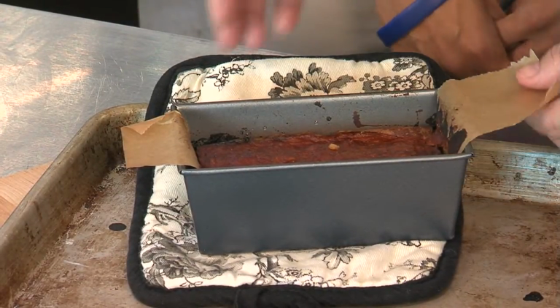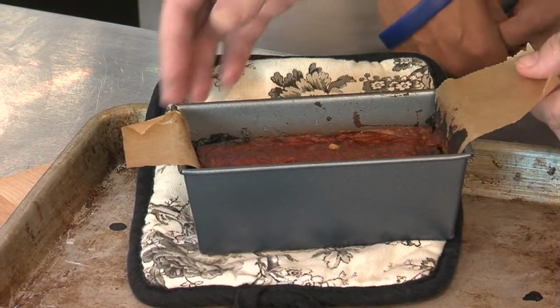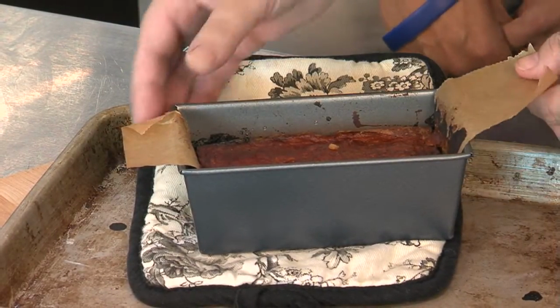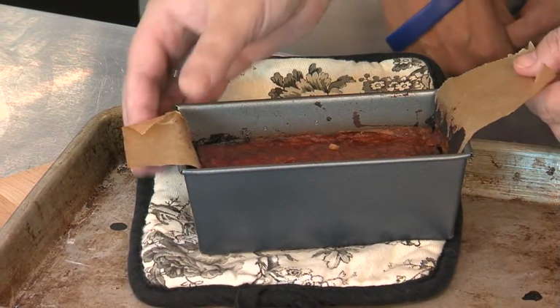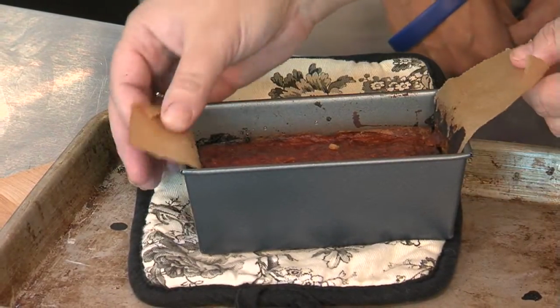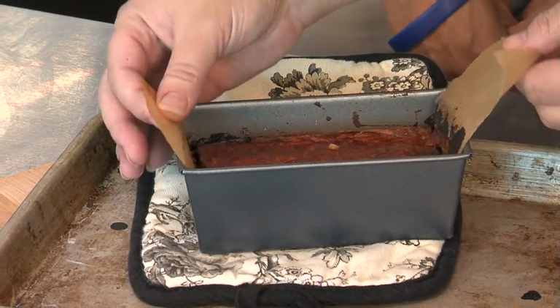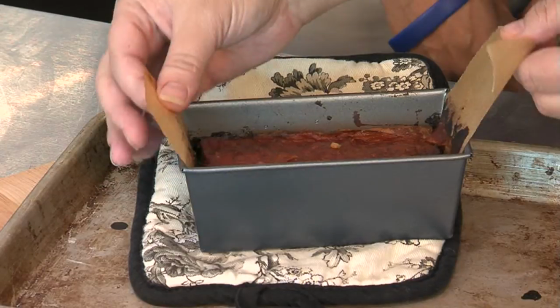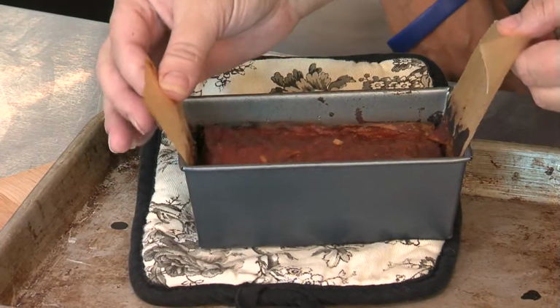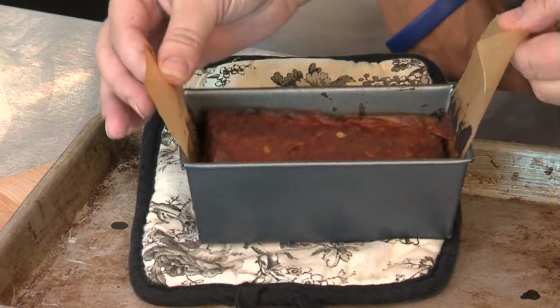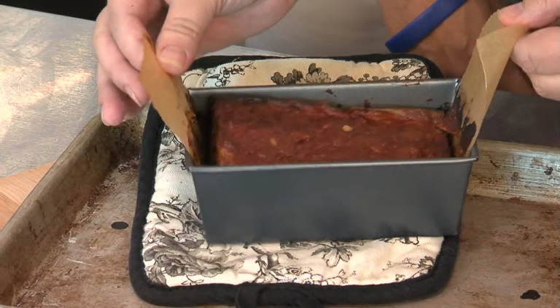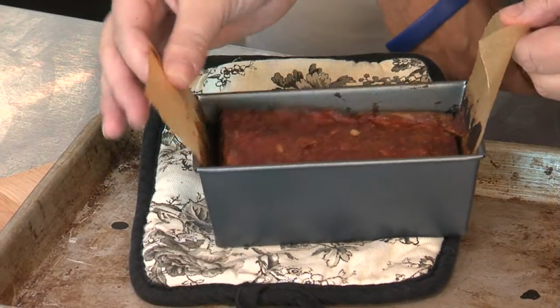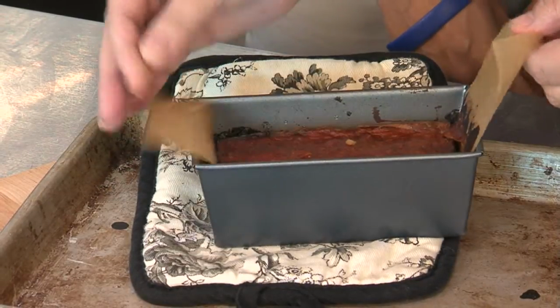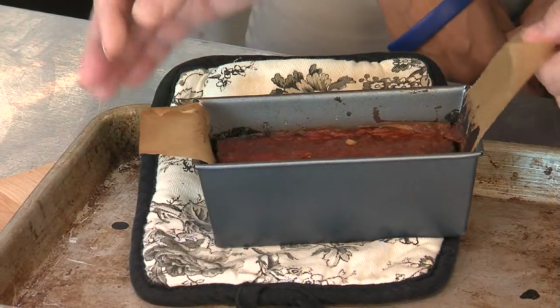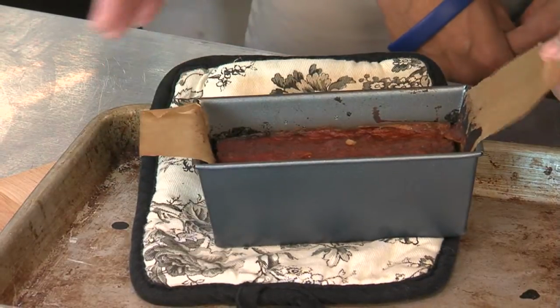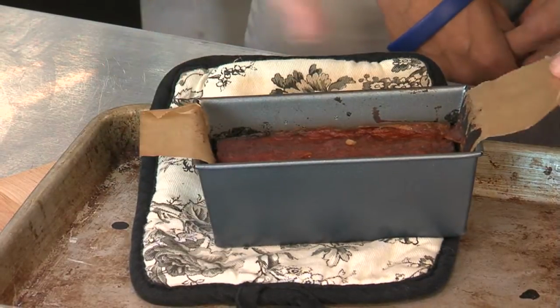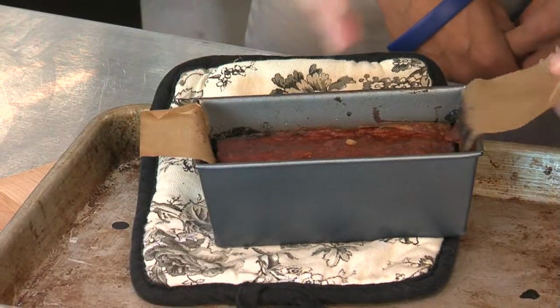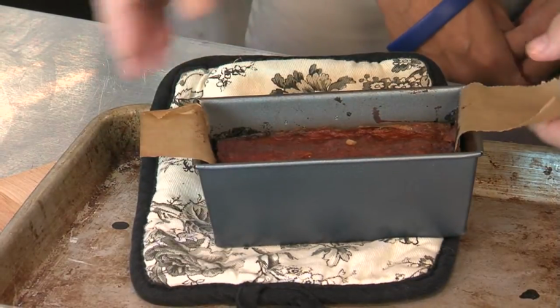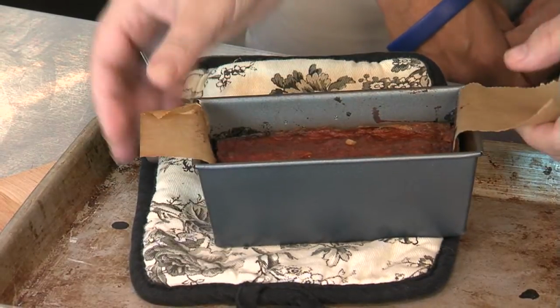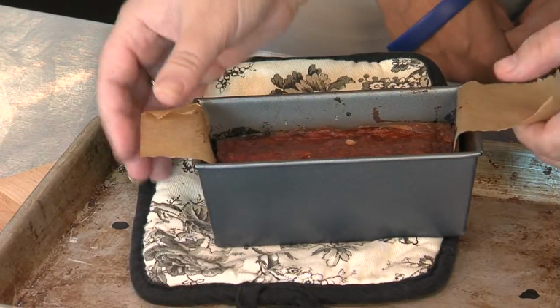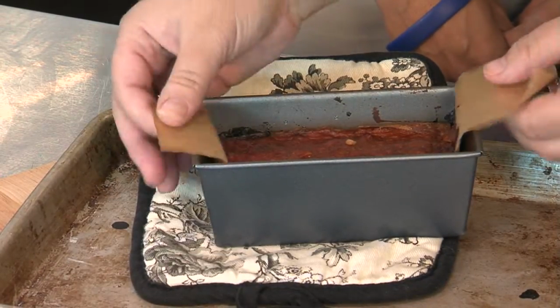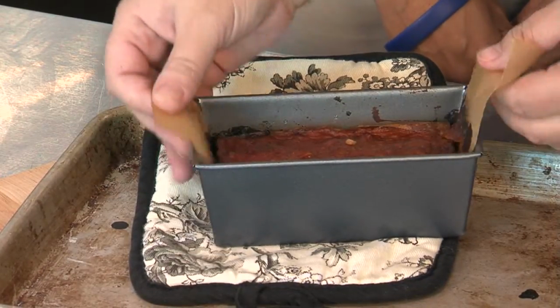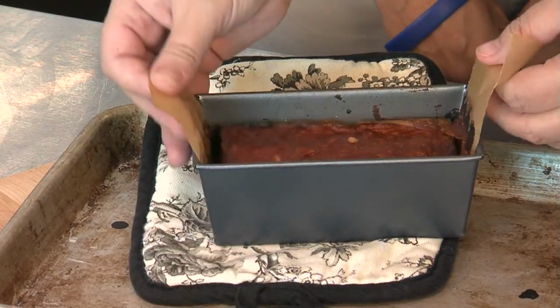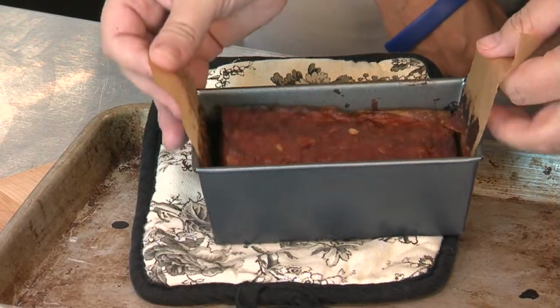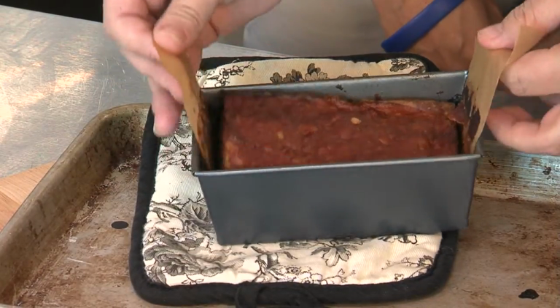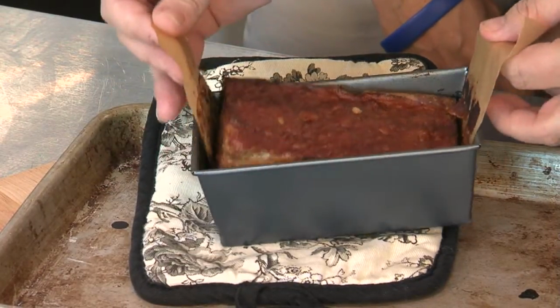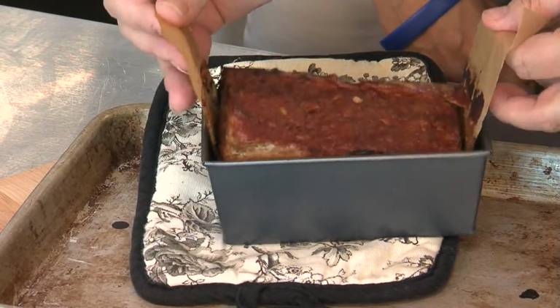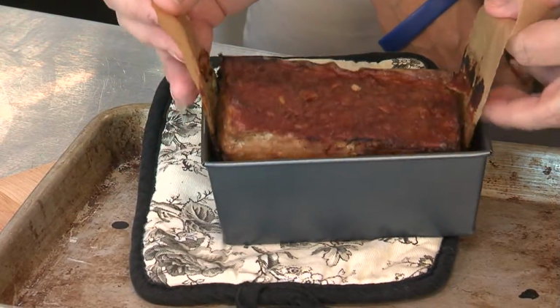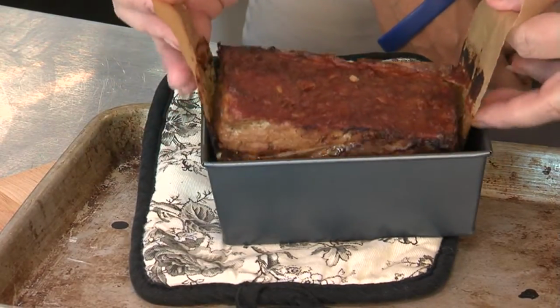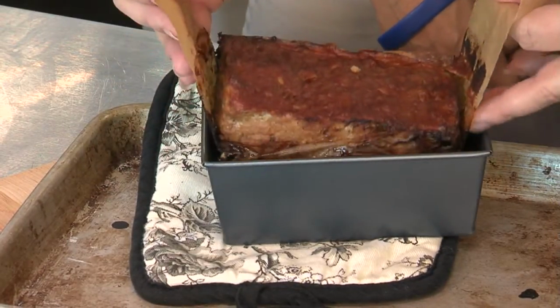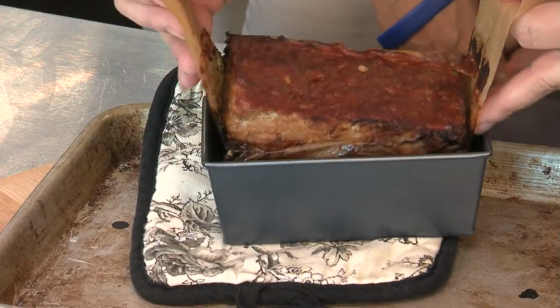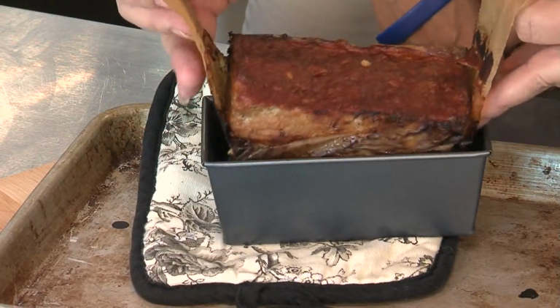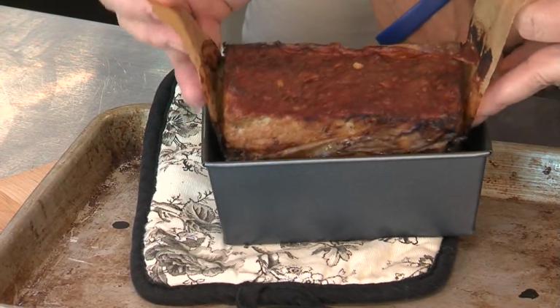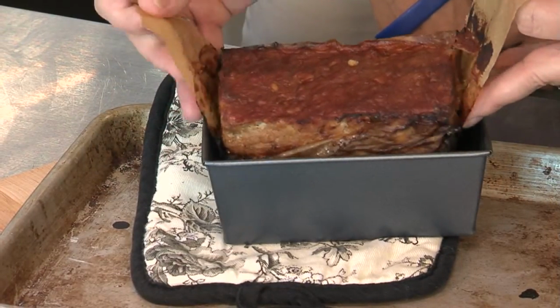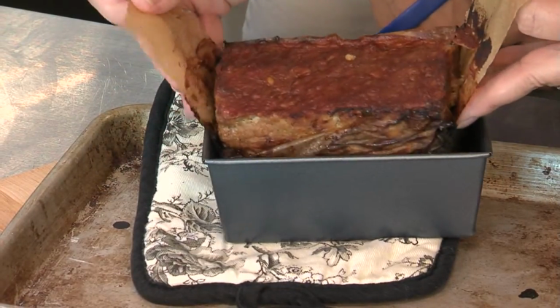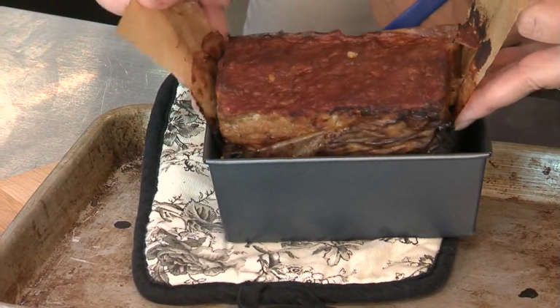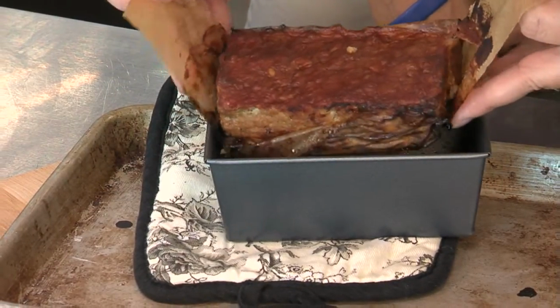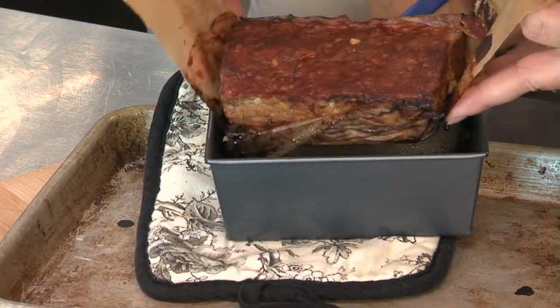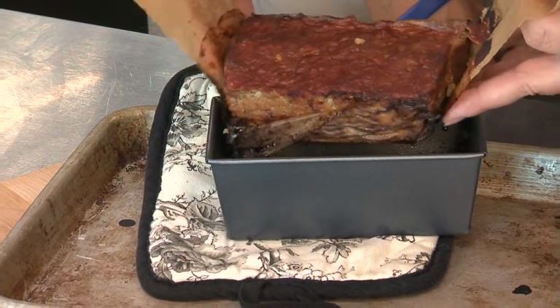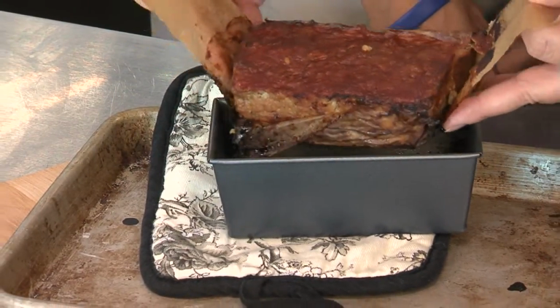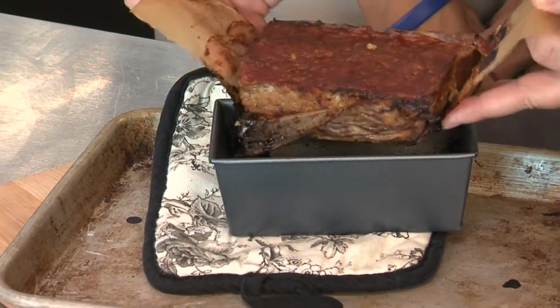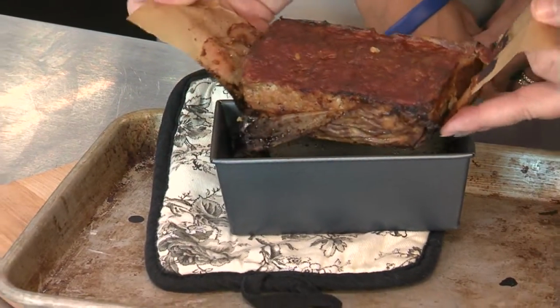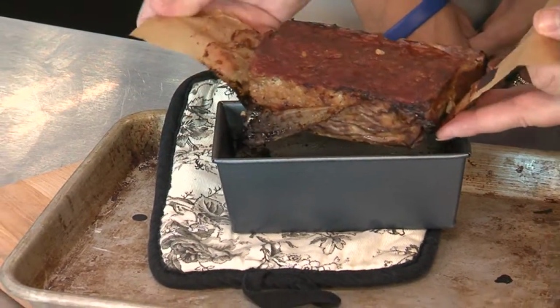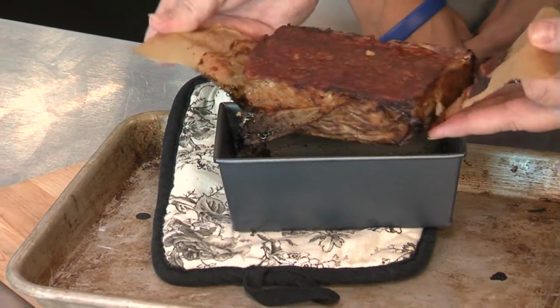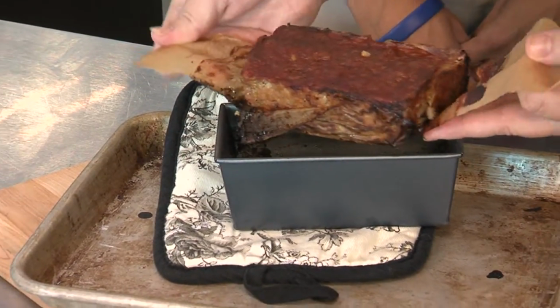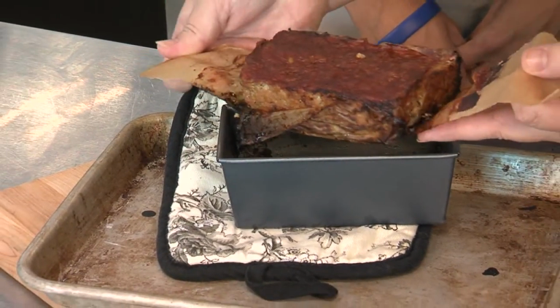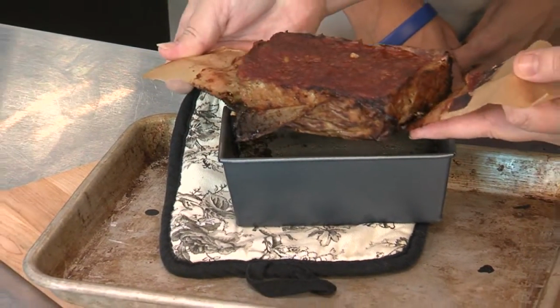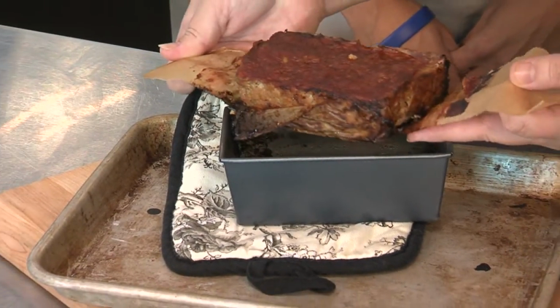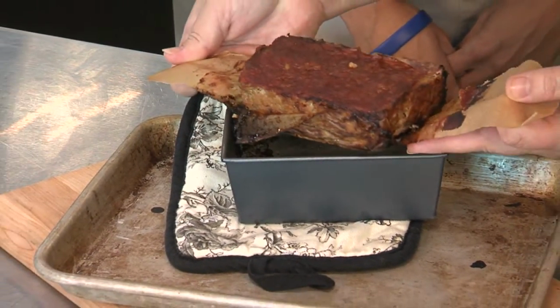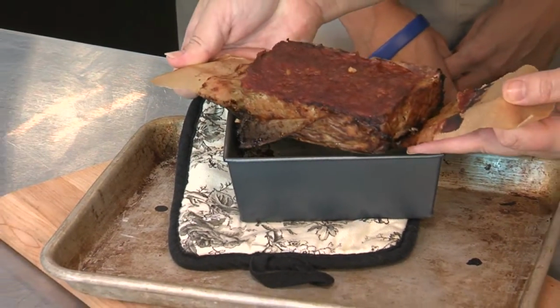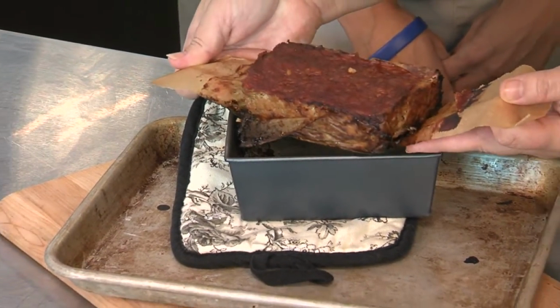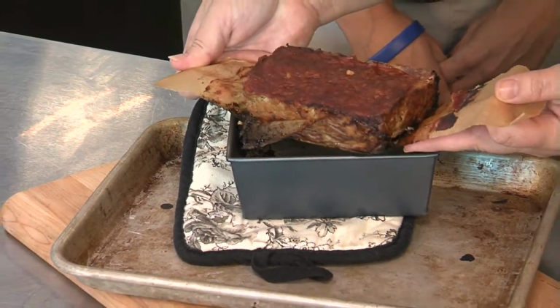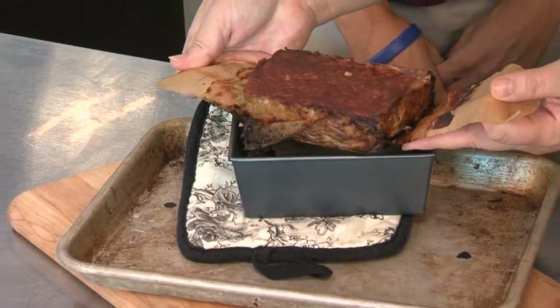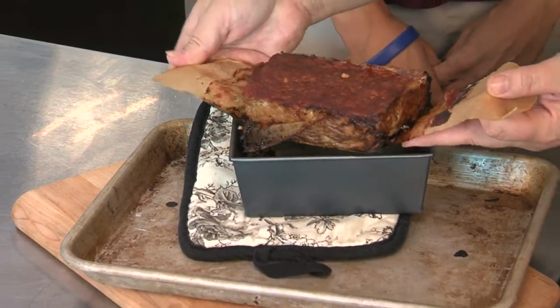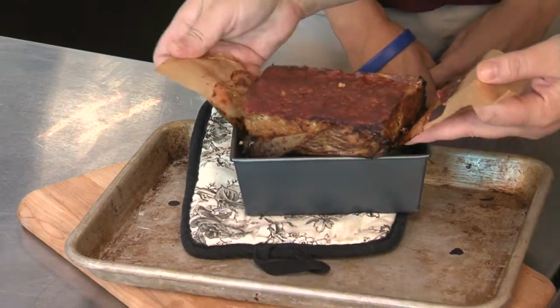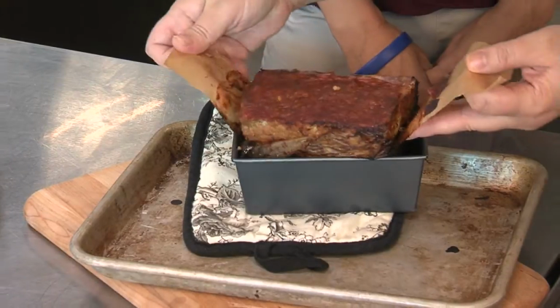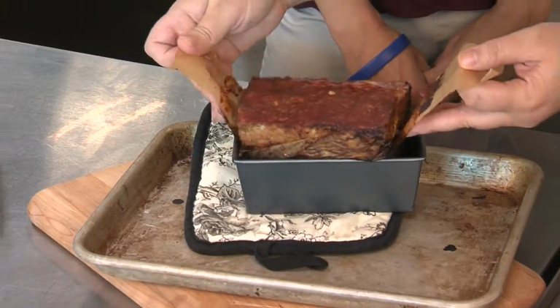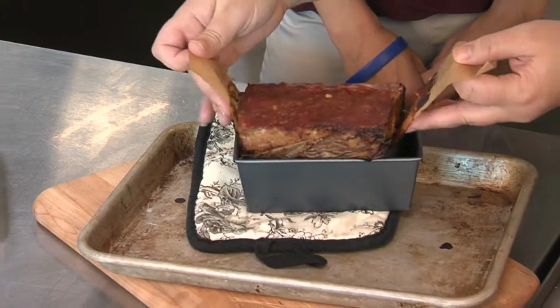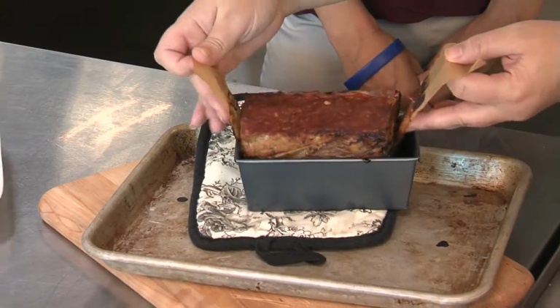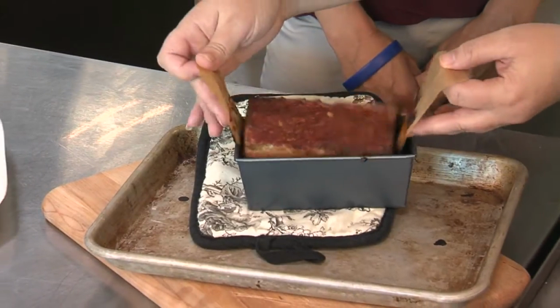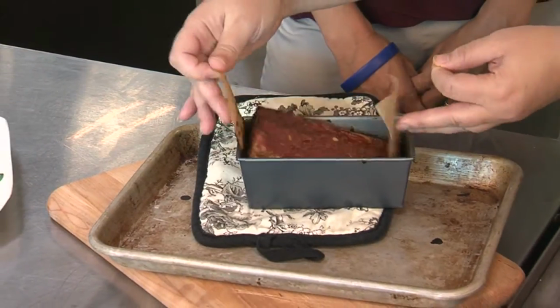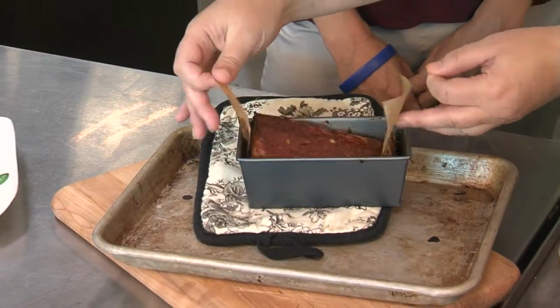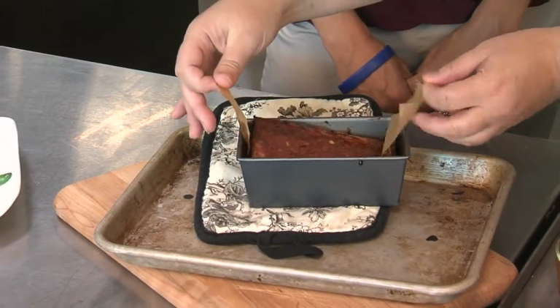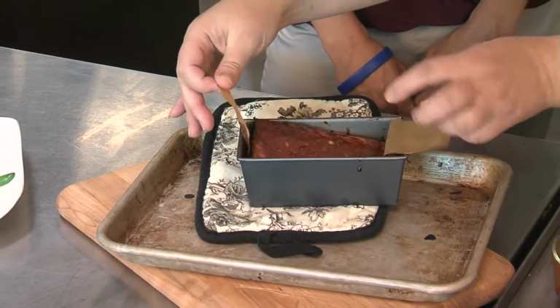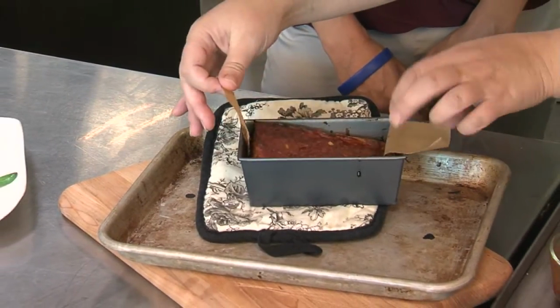We've got a finished meatloaf here. What I did with this one is I lined it with parchment paper so you can lift it out to serve it, or you could just slice it and serve it as well — and it makes for easy cleanup.